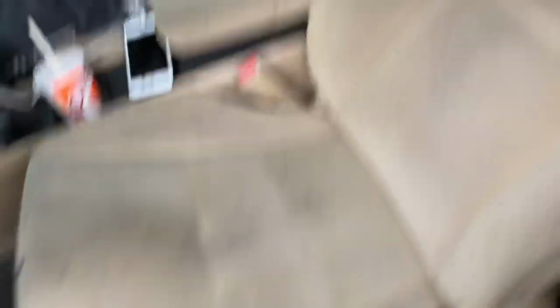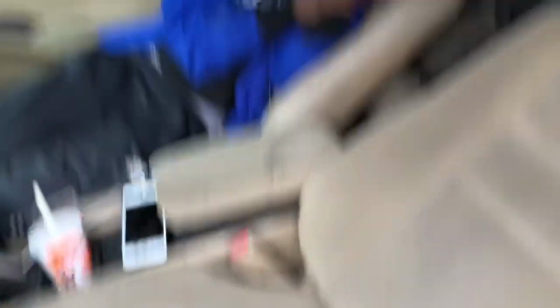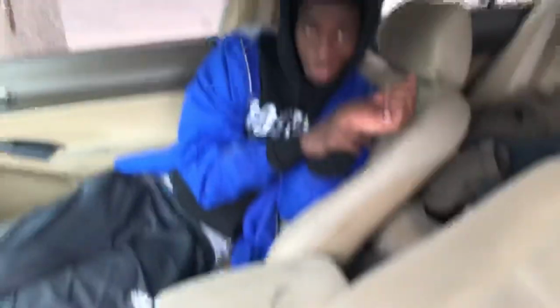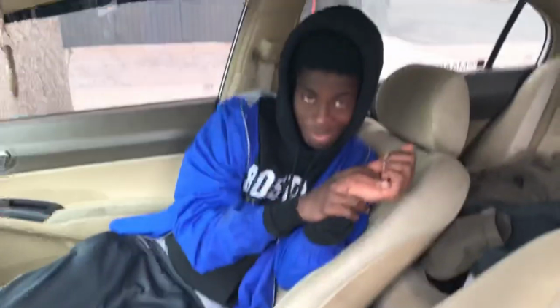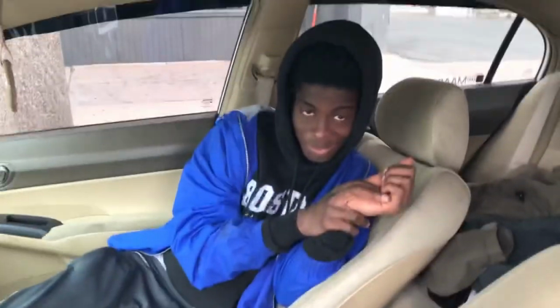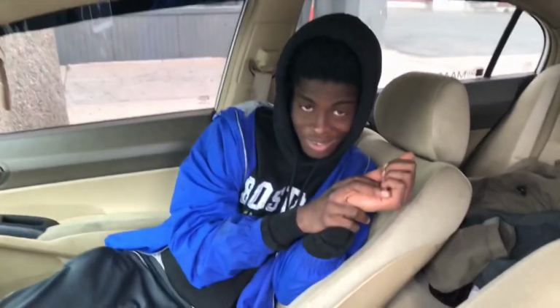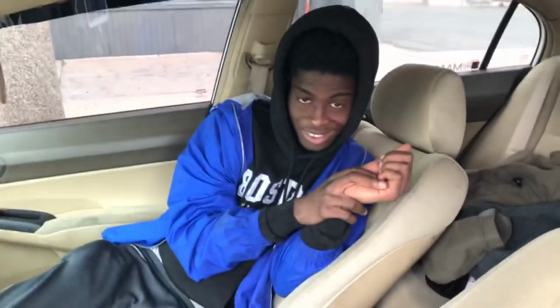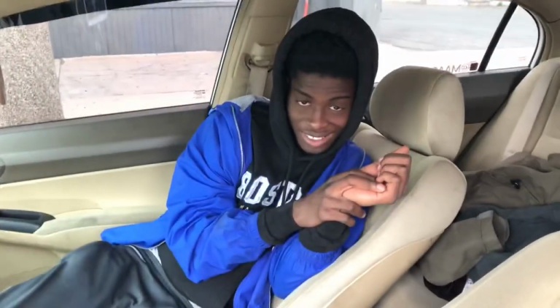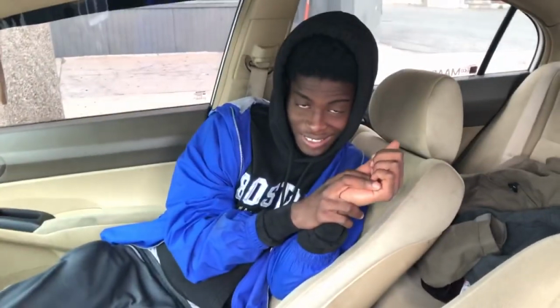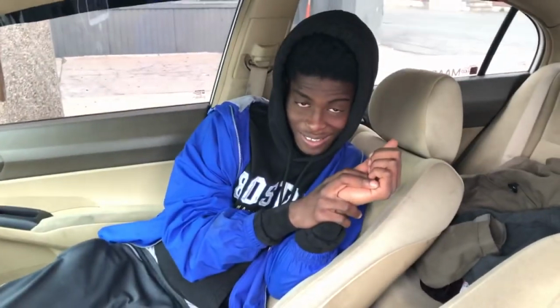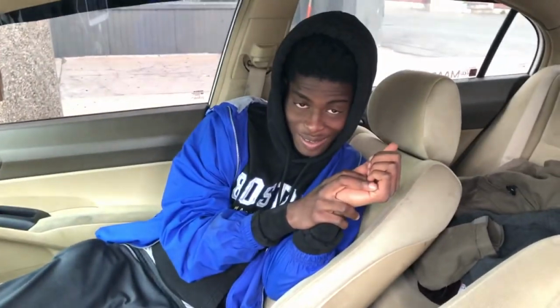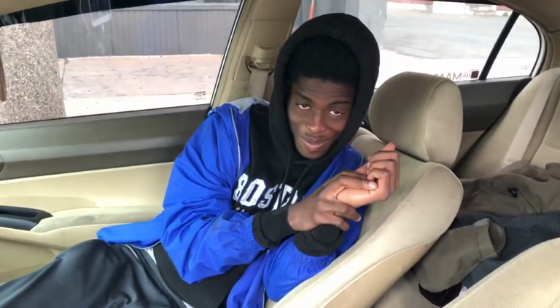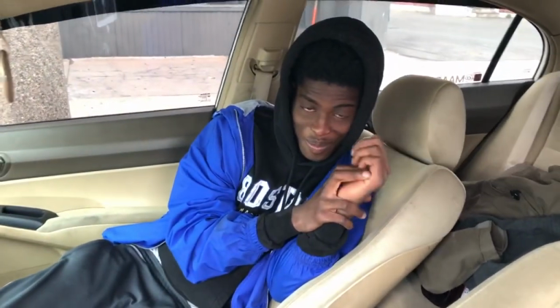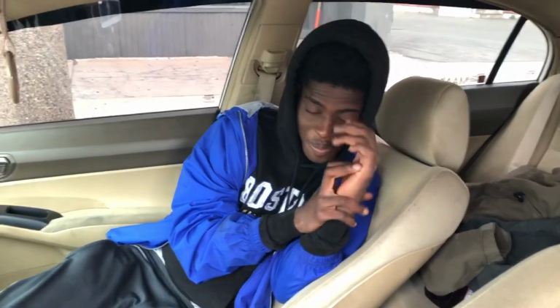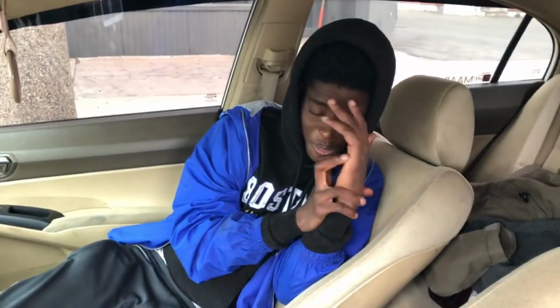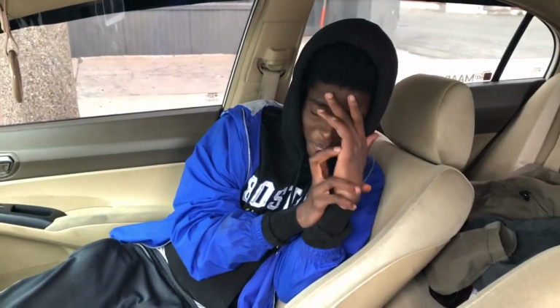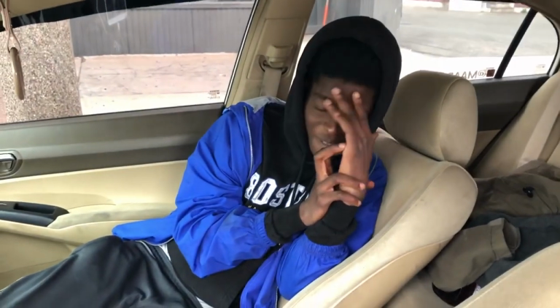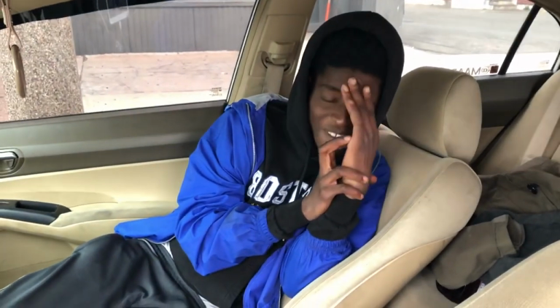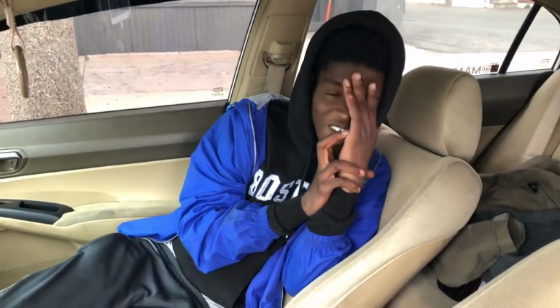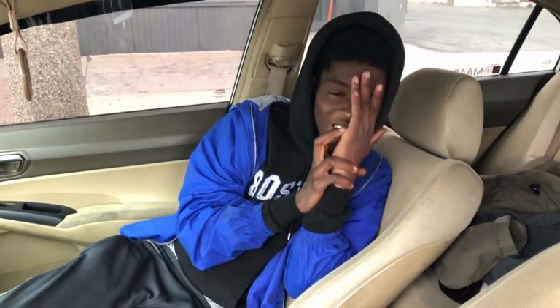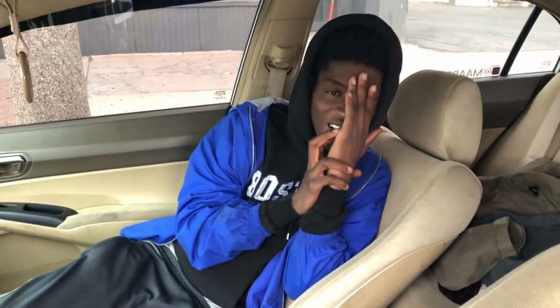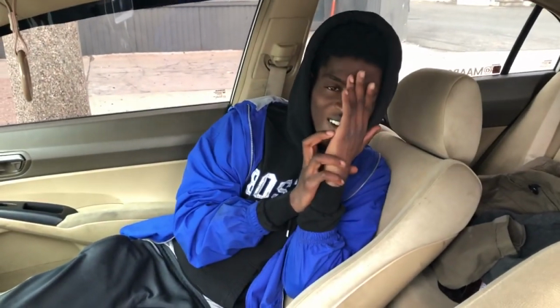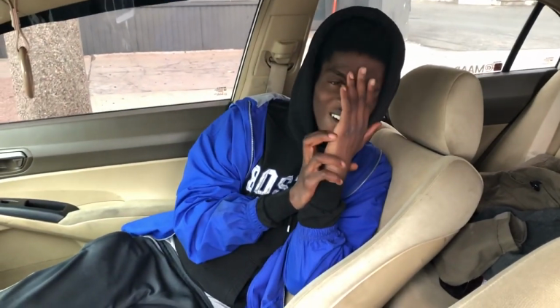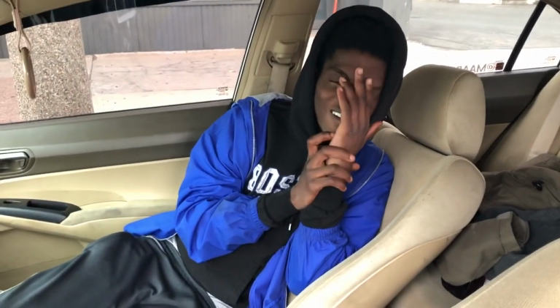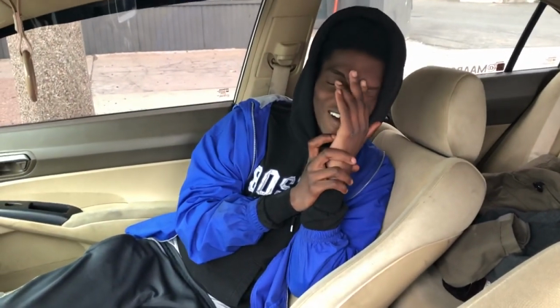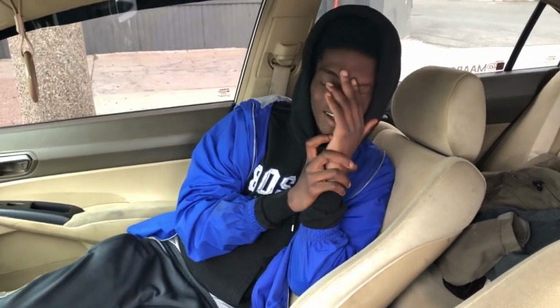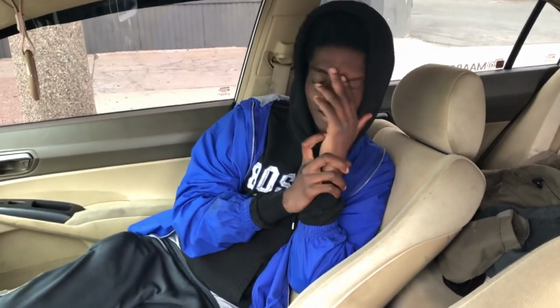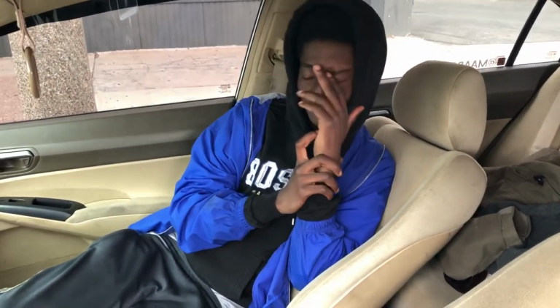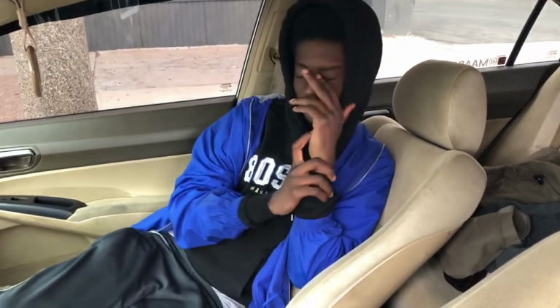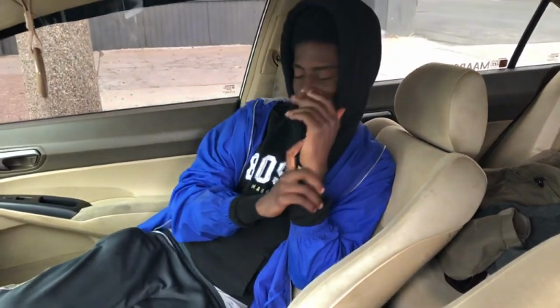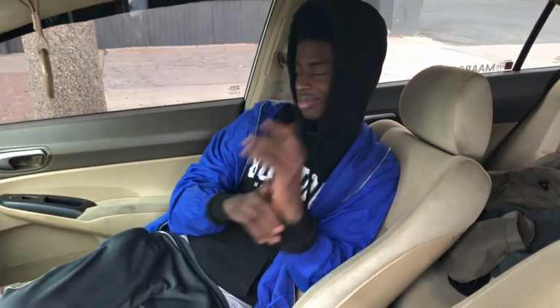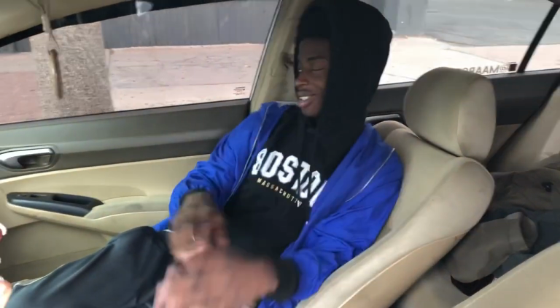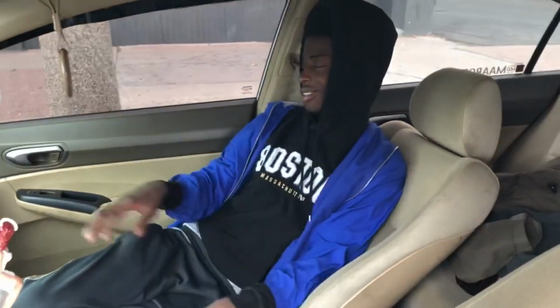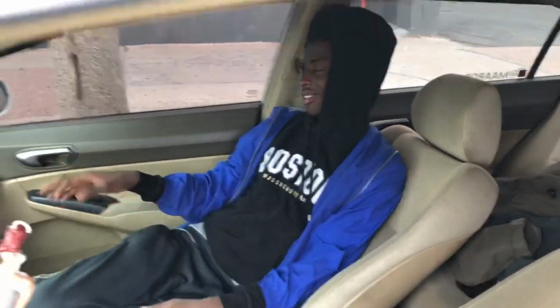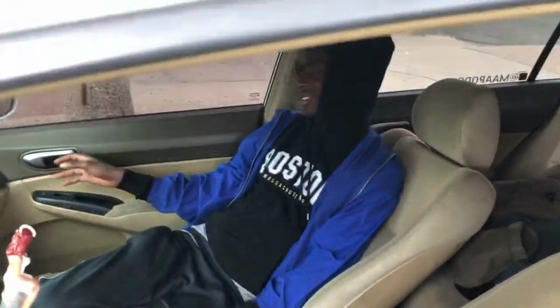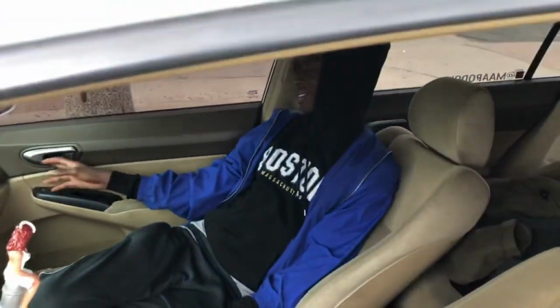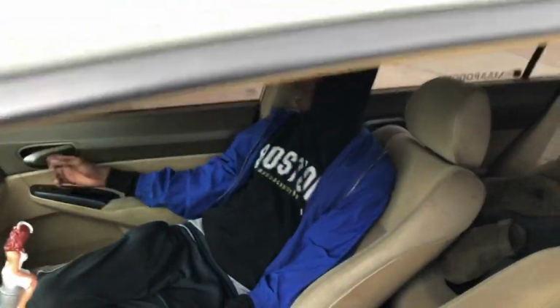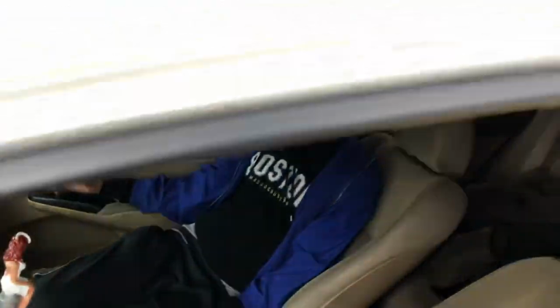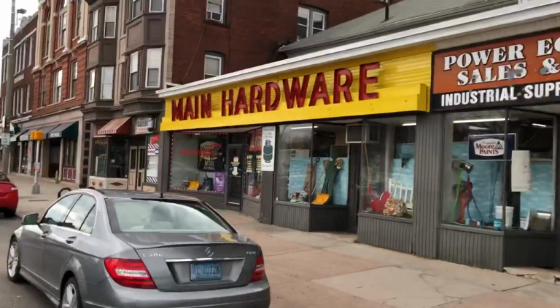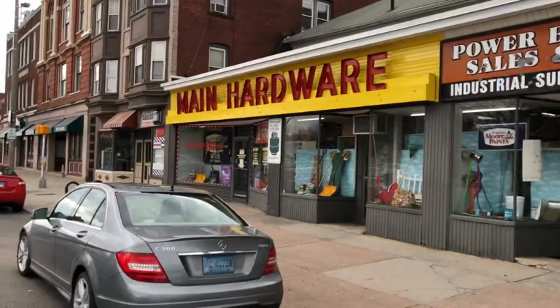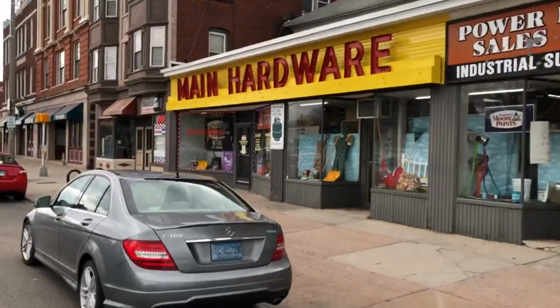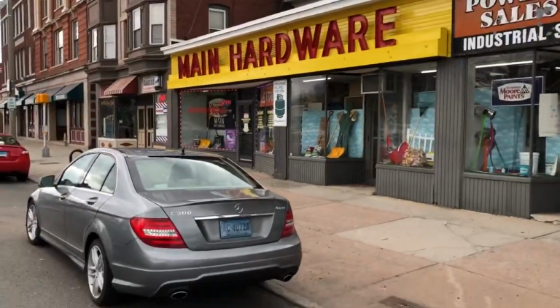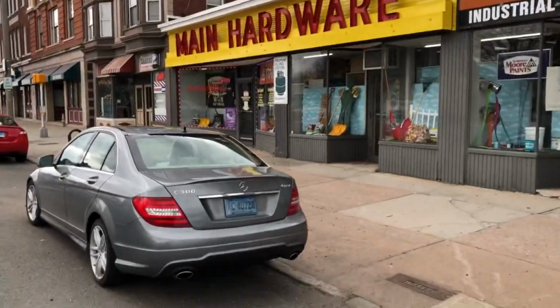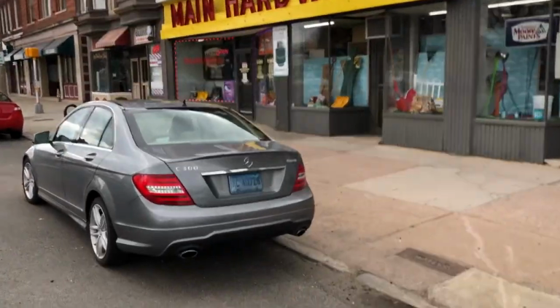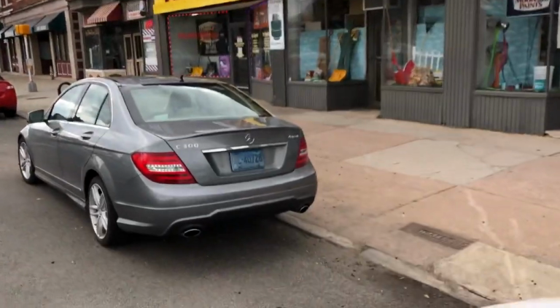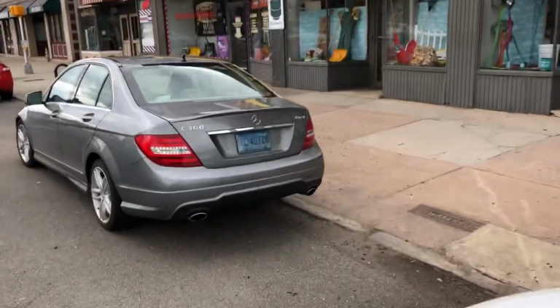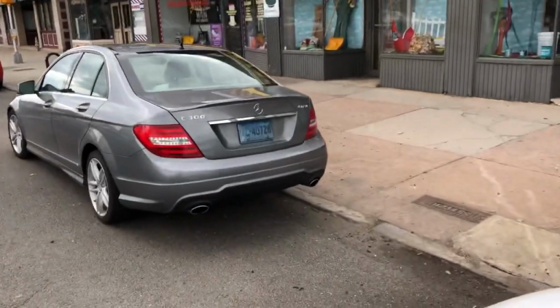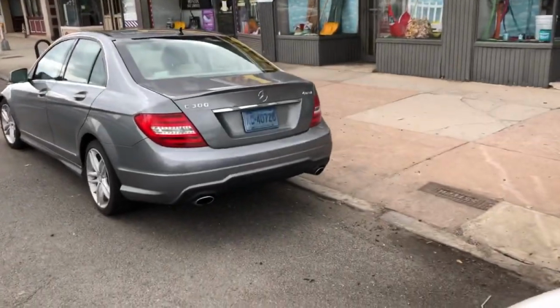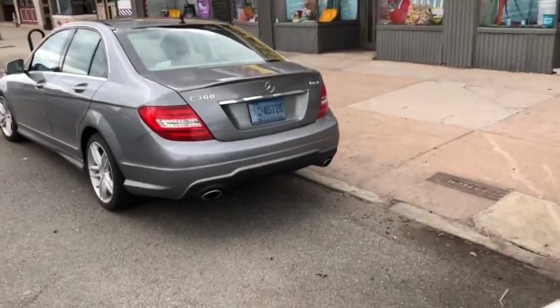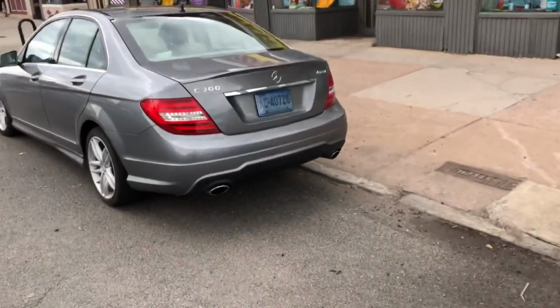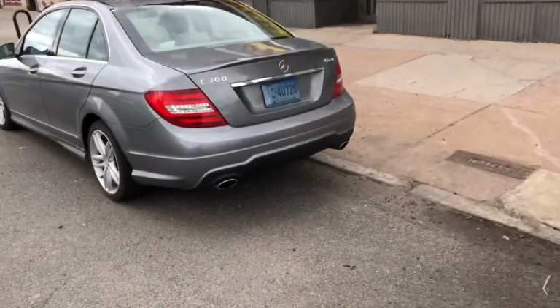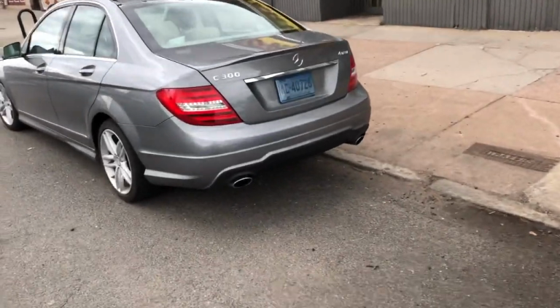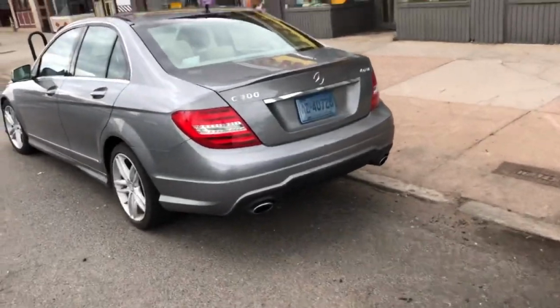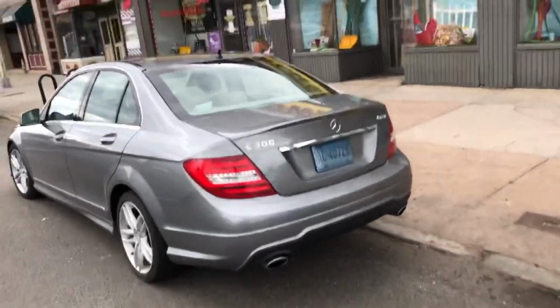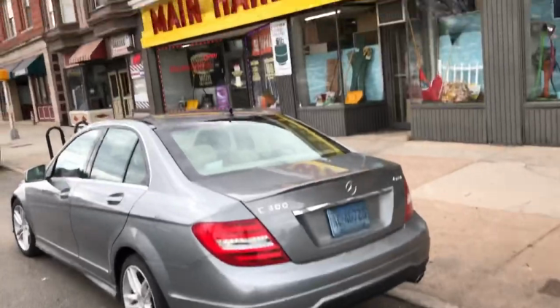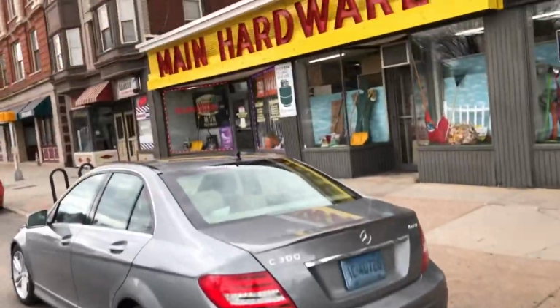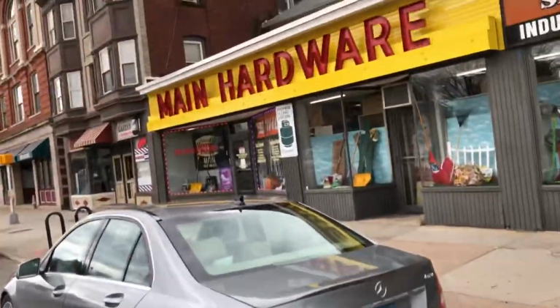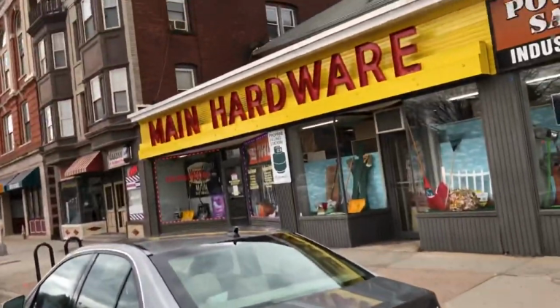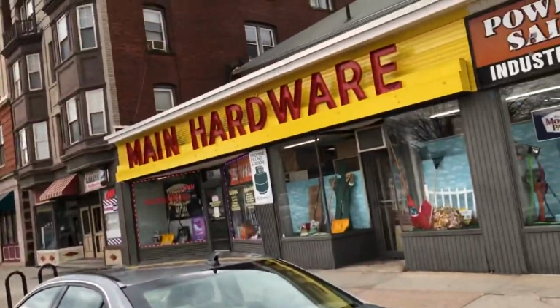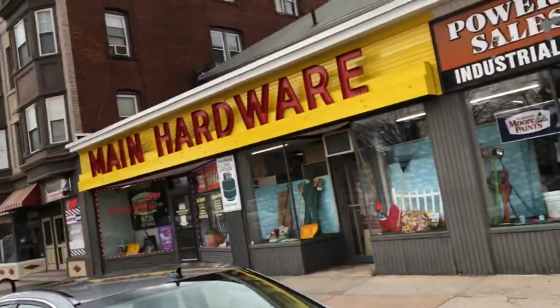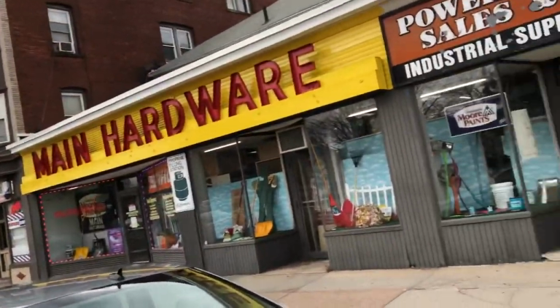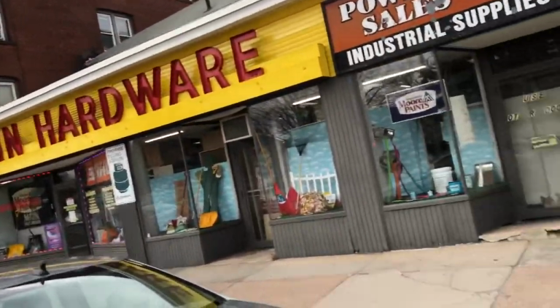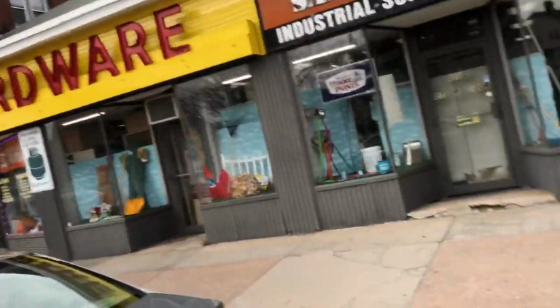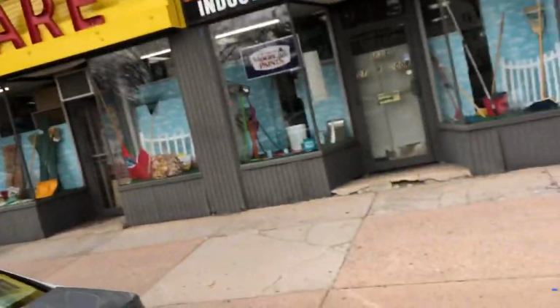I'm going in the store and you want to stay in the car? What kind of weird shit is that? Just got to the hardware store to grab the supplies.